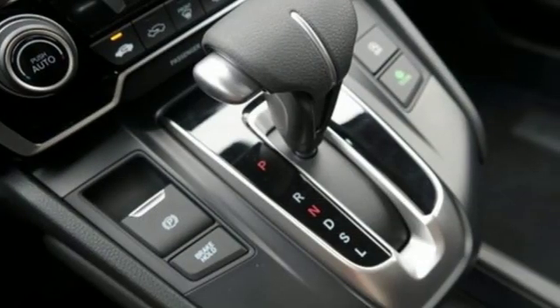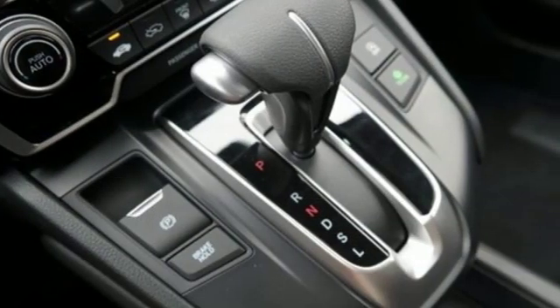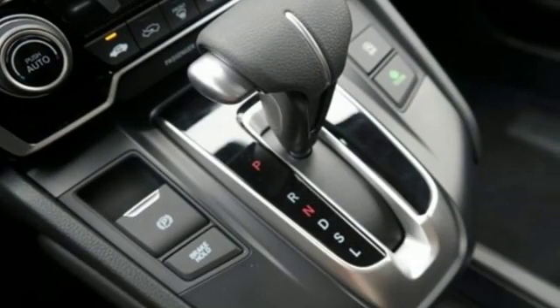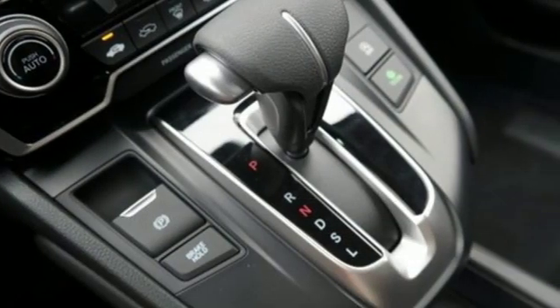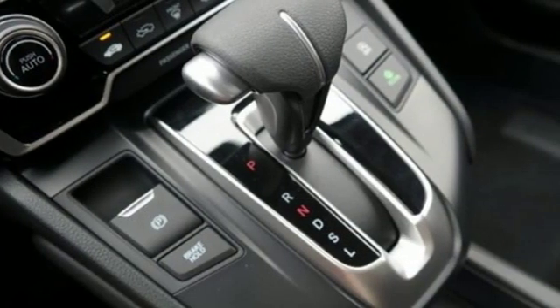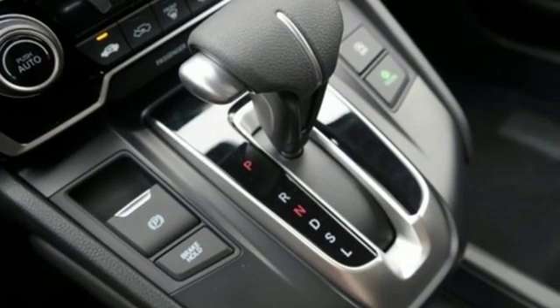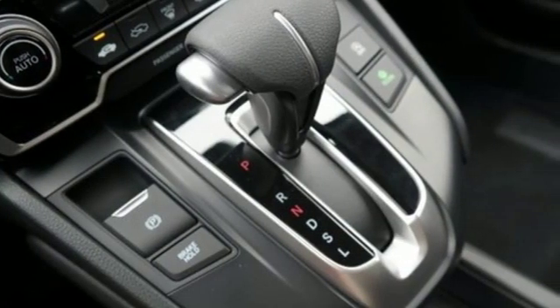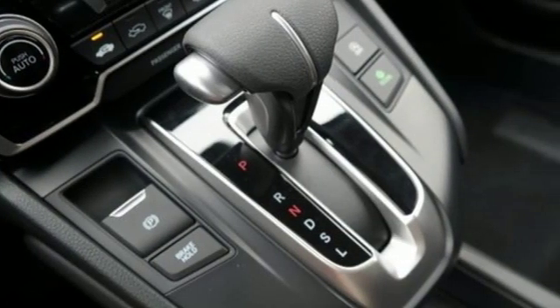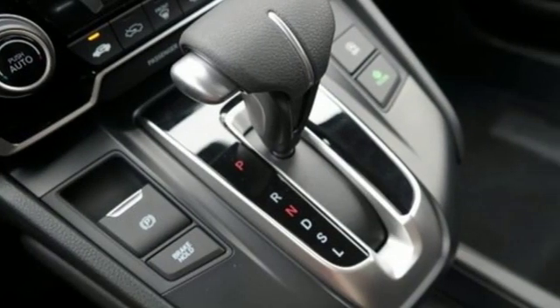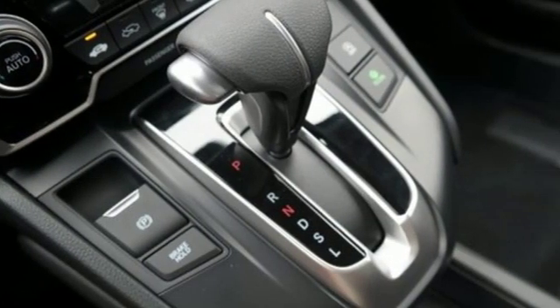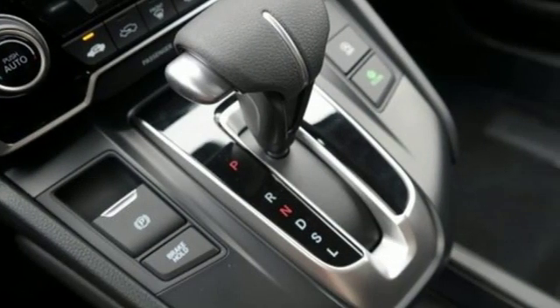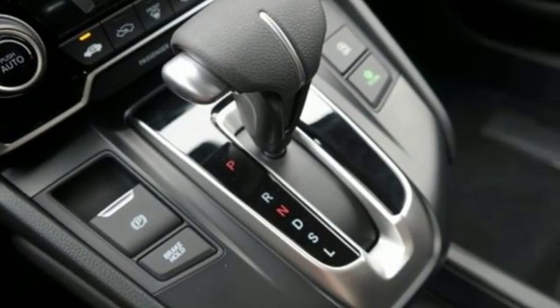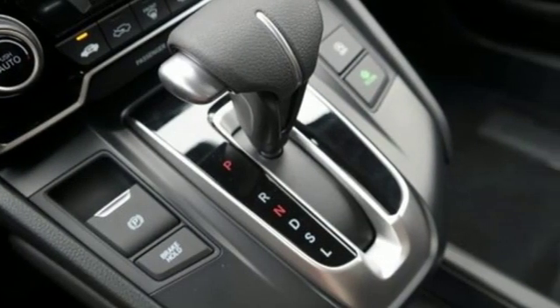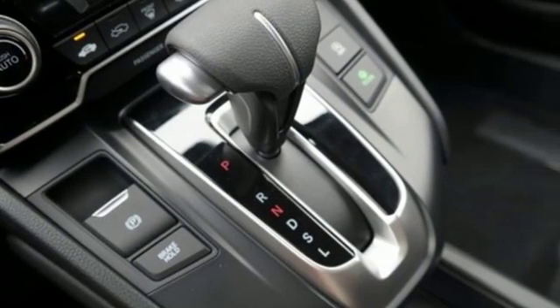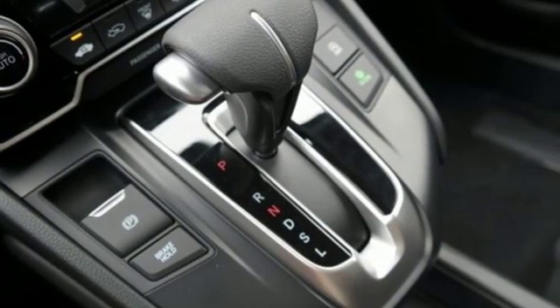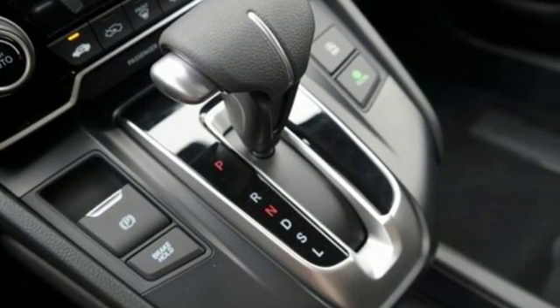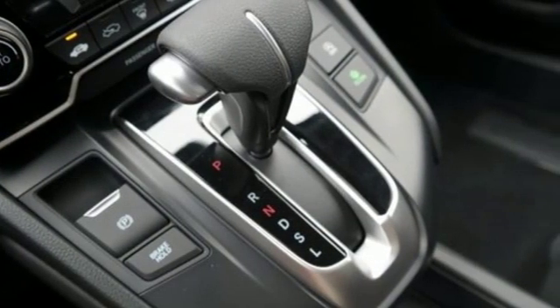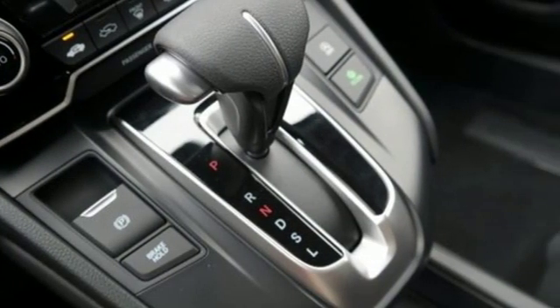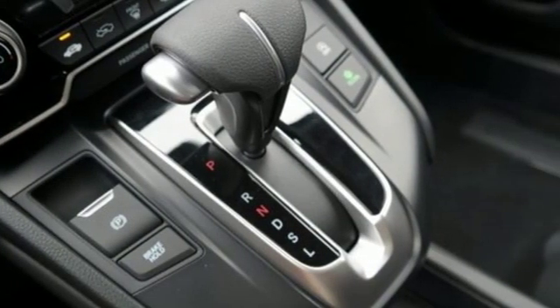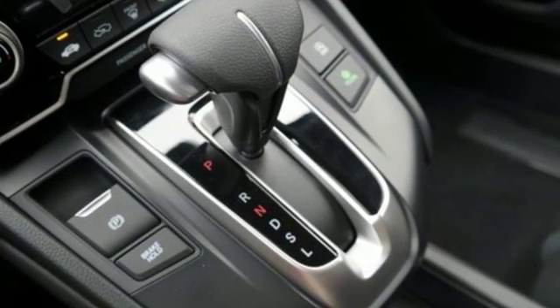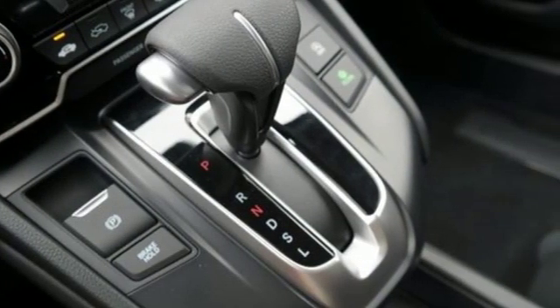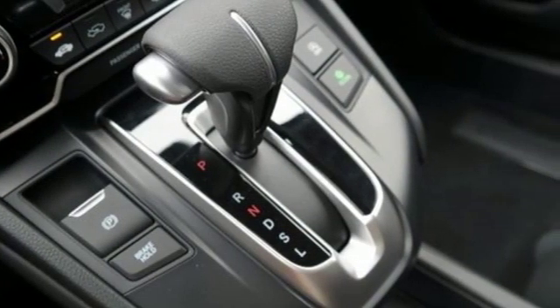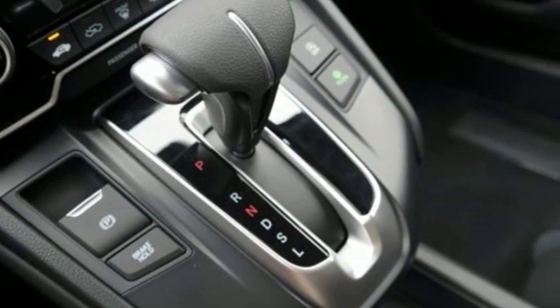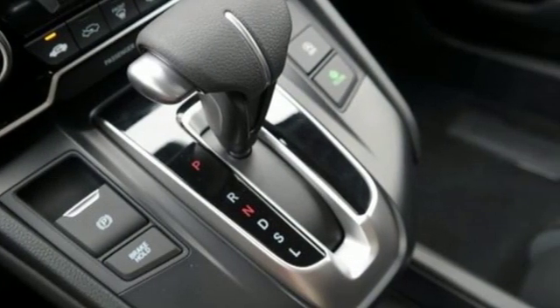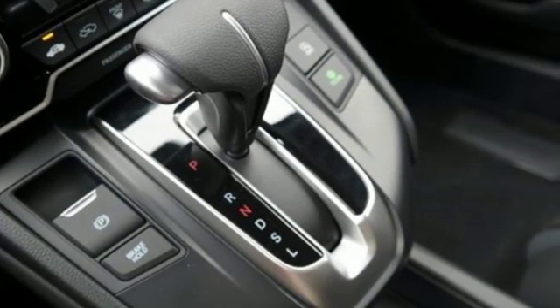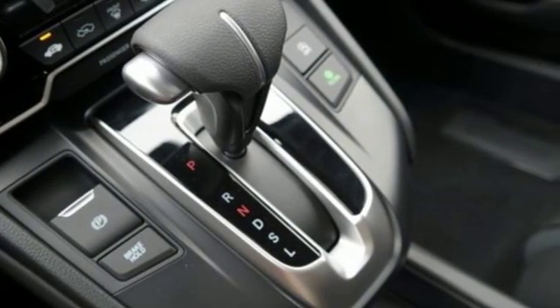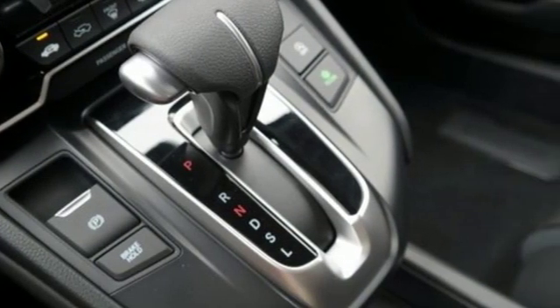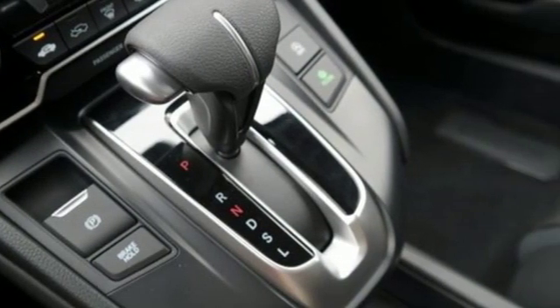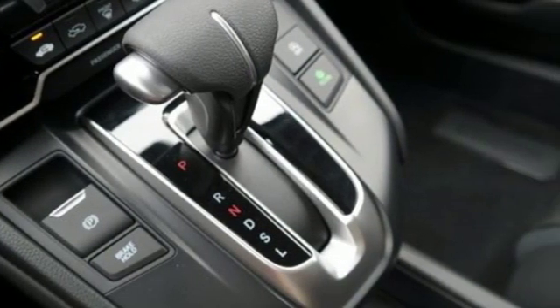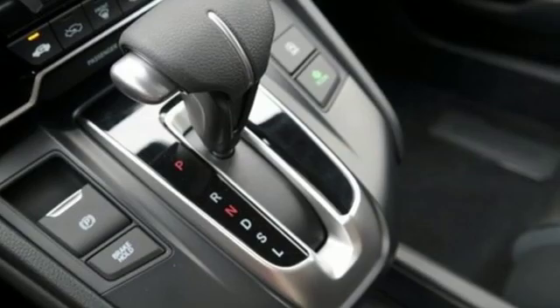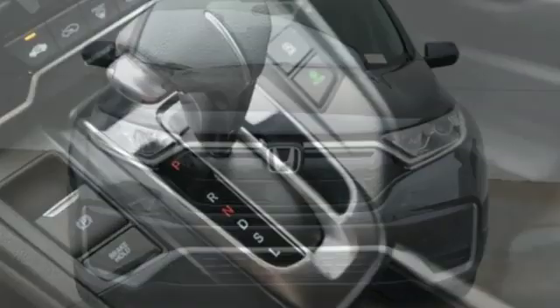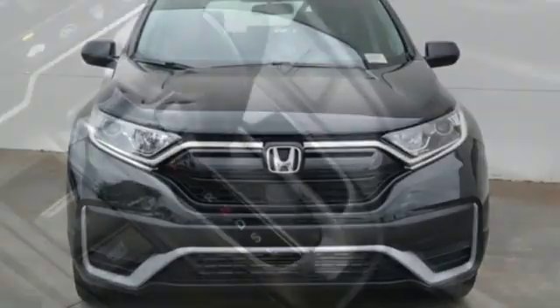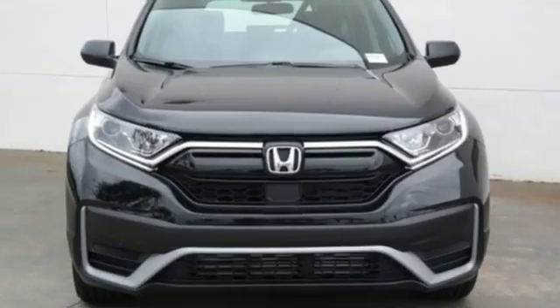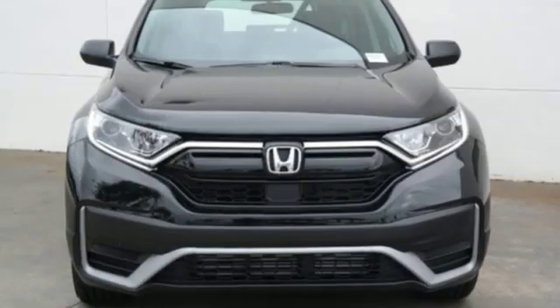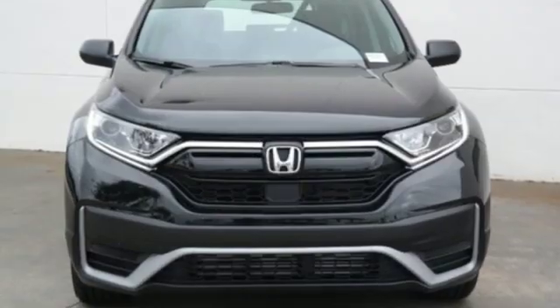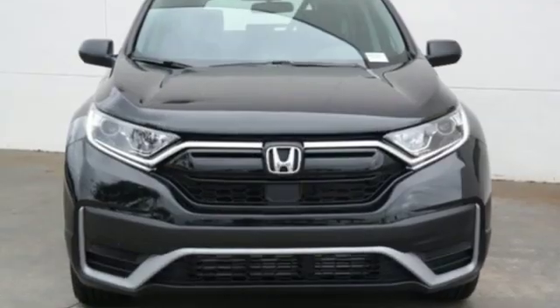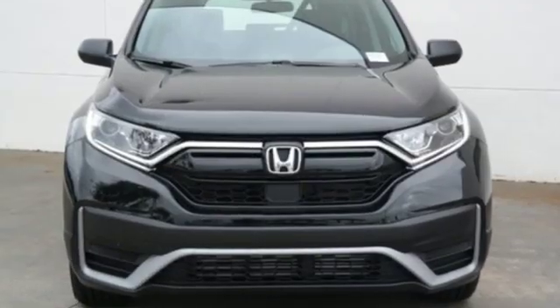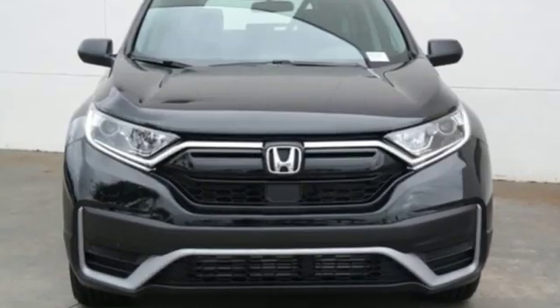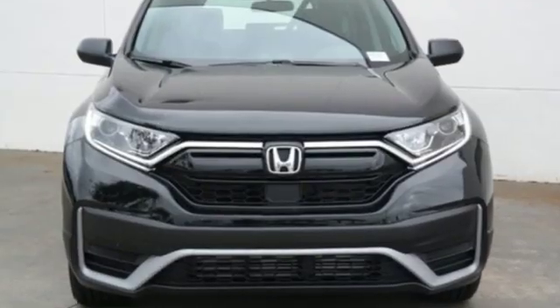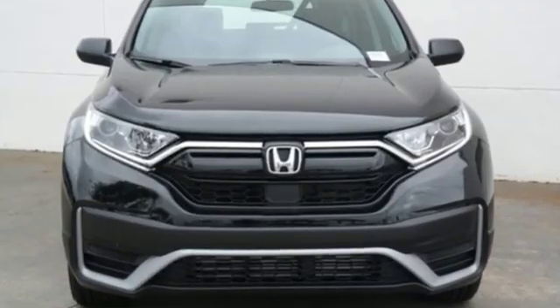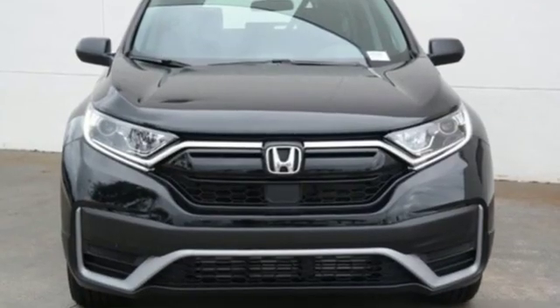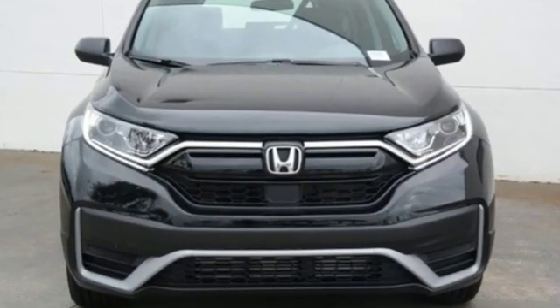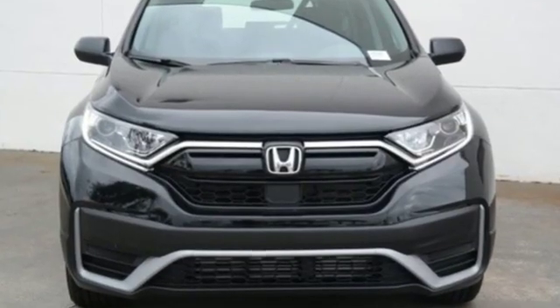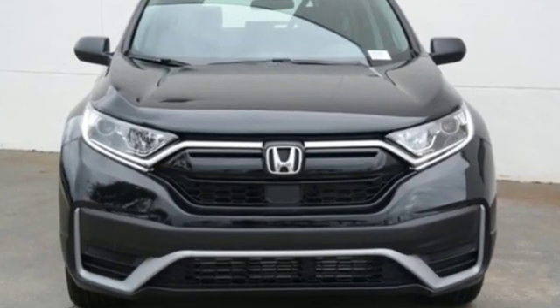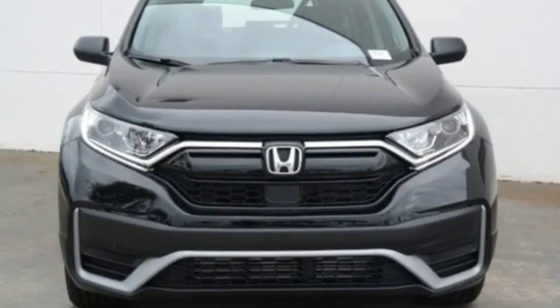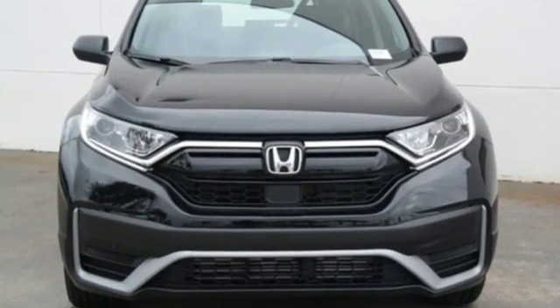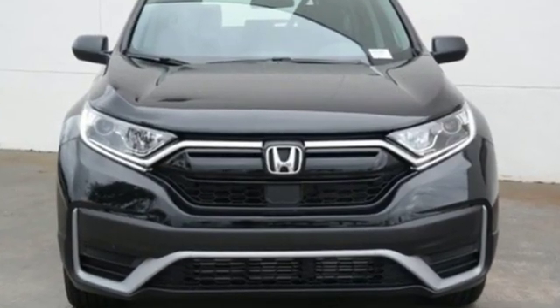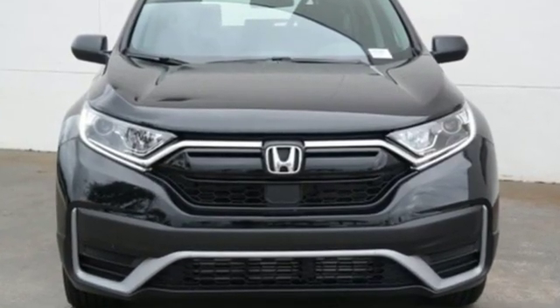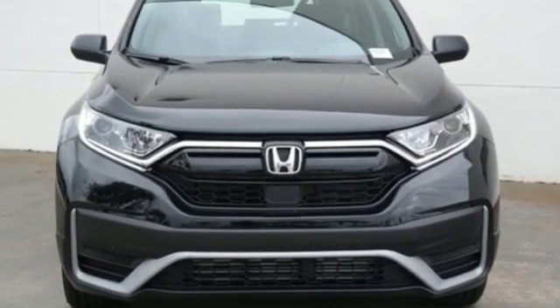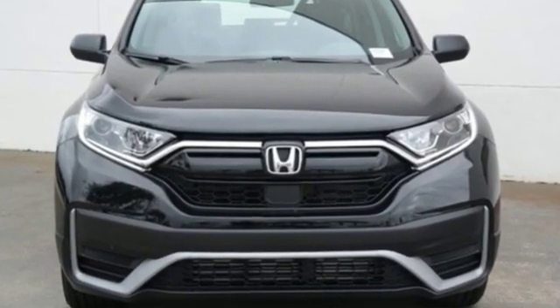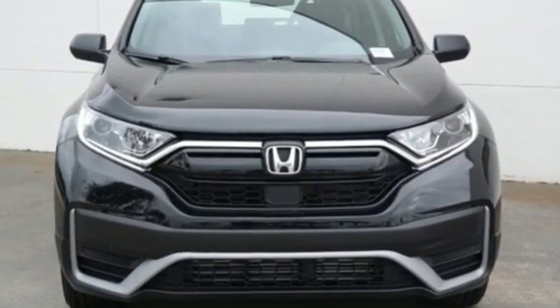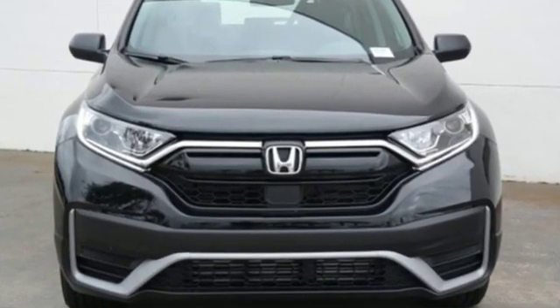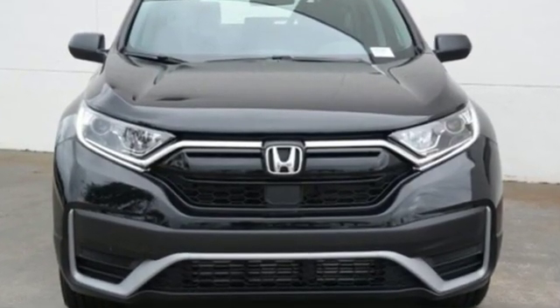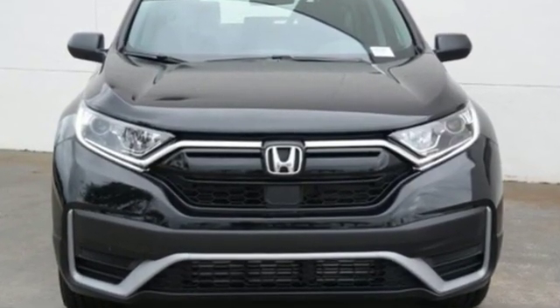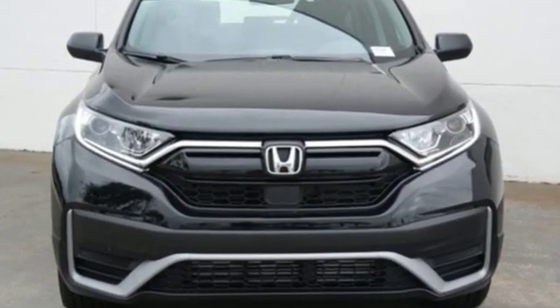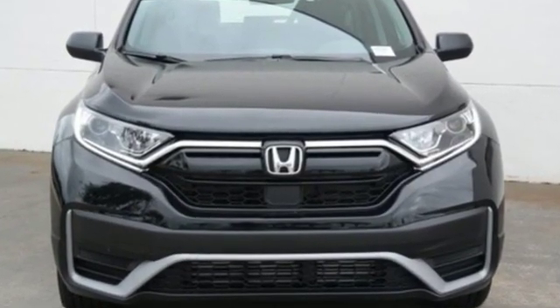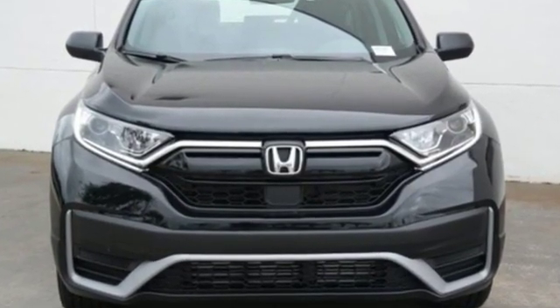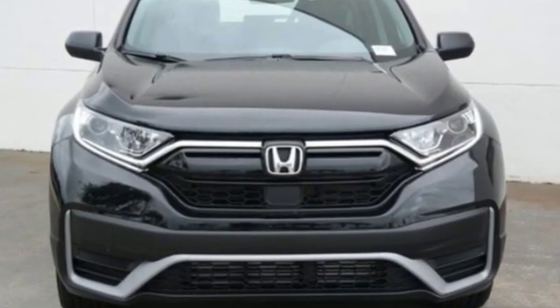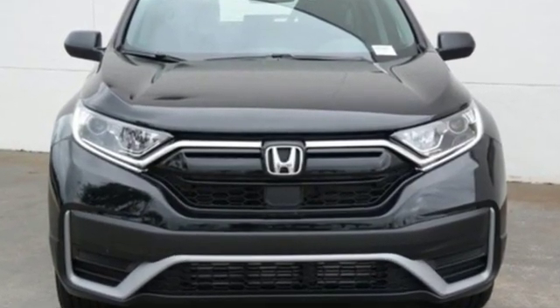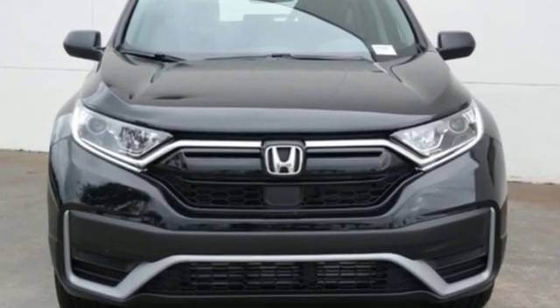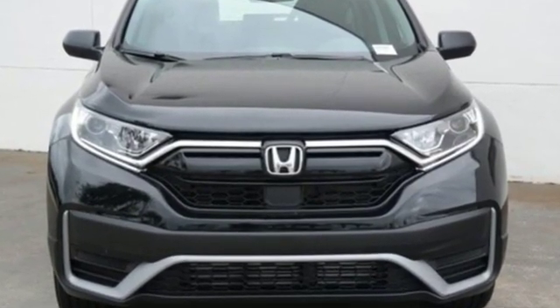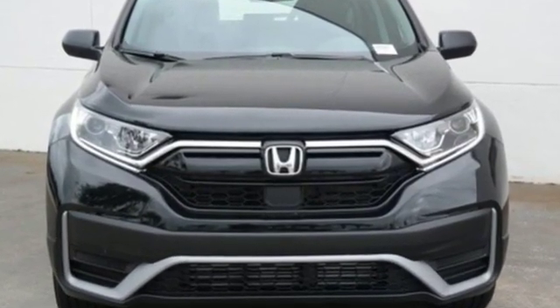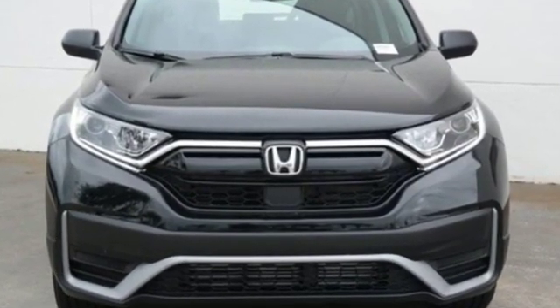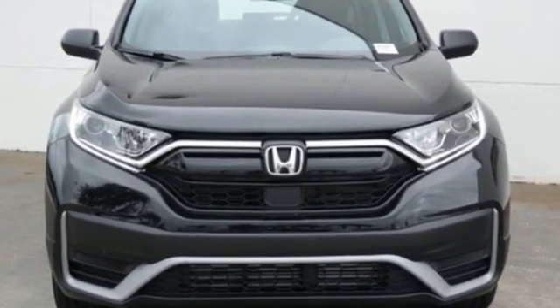It's a Honda, so longevity comes standard. If you've been waiting for the perfect time for a test drive, the time is now — experience it today.